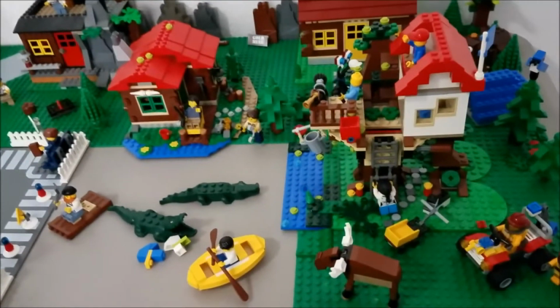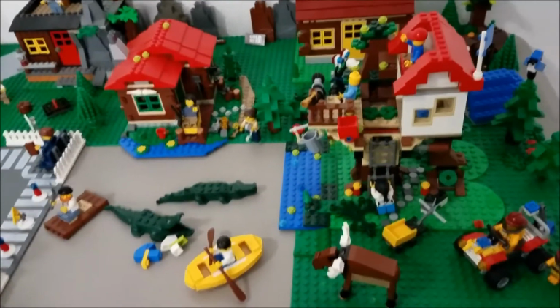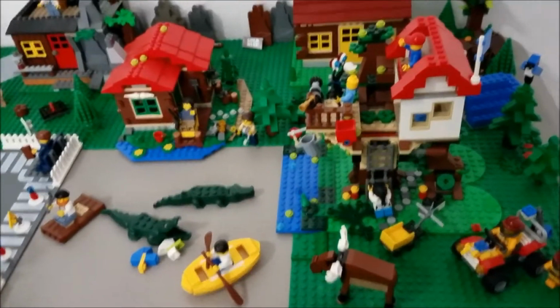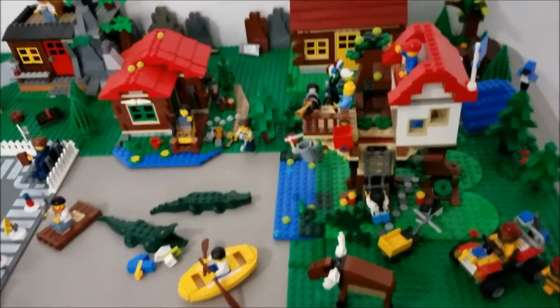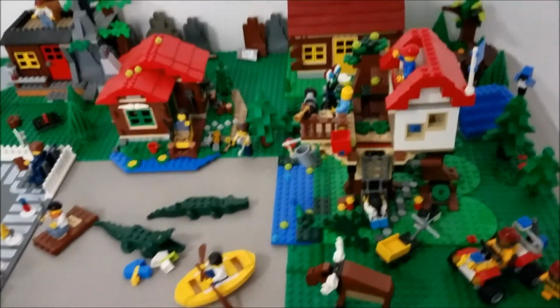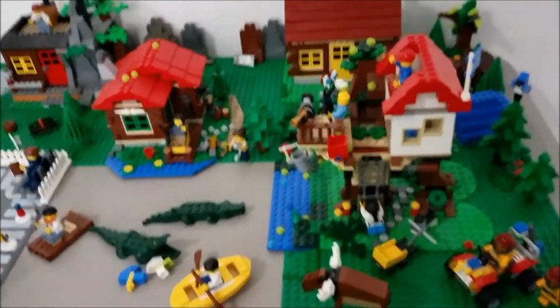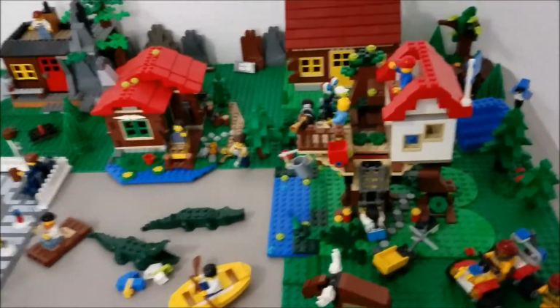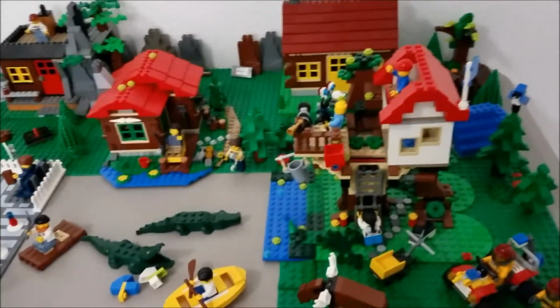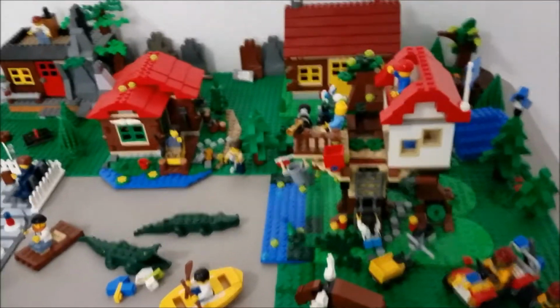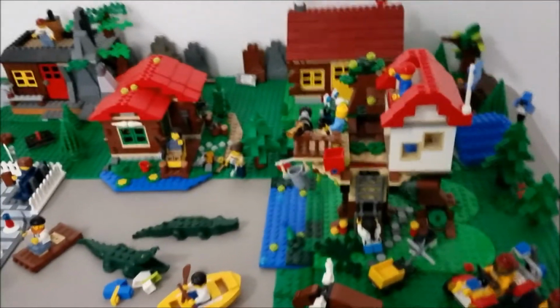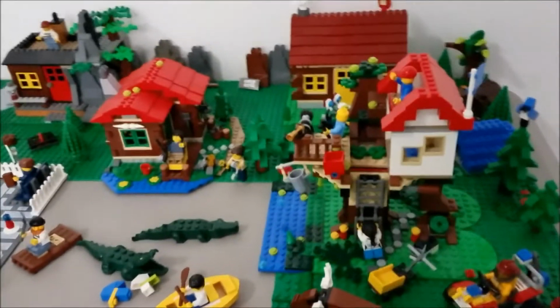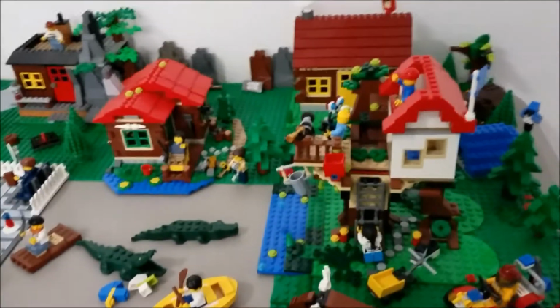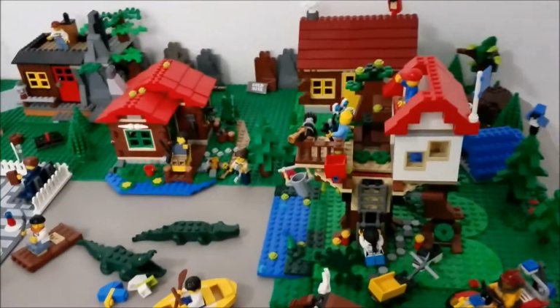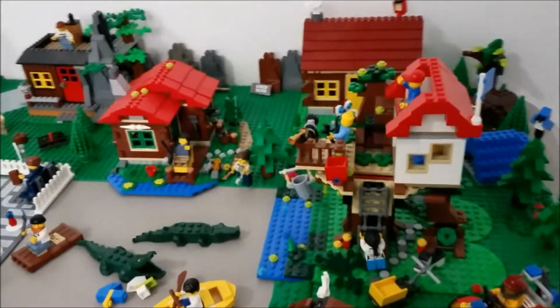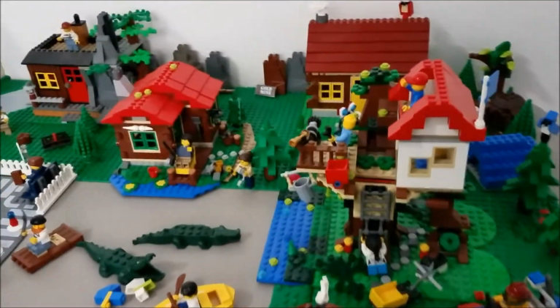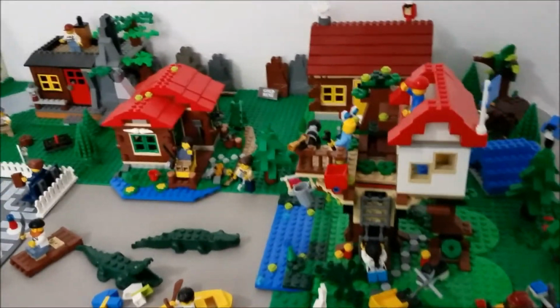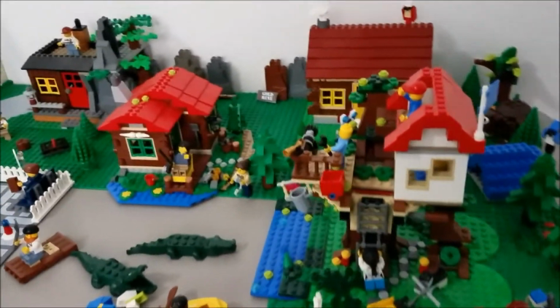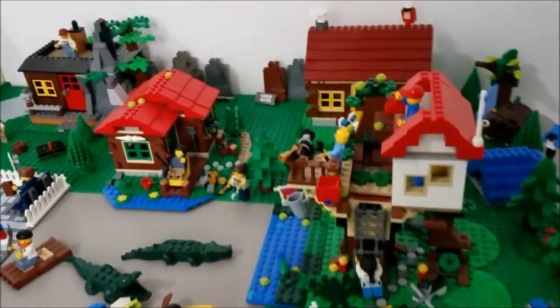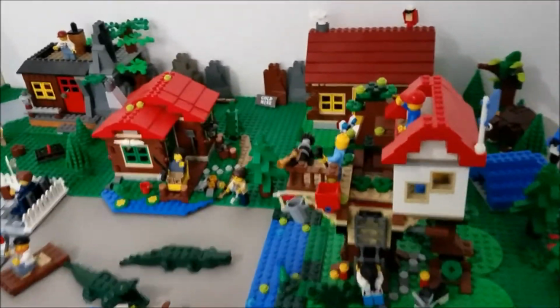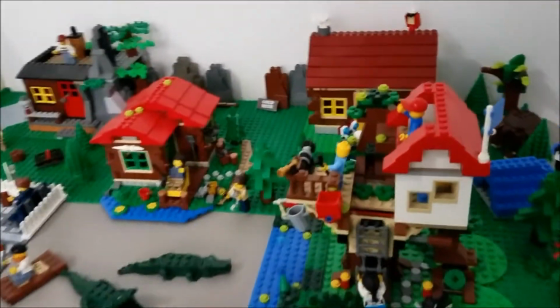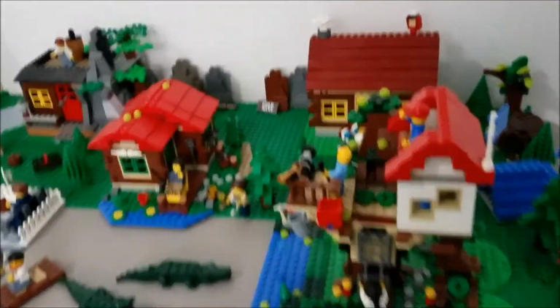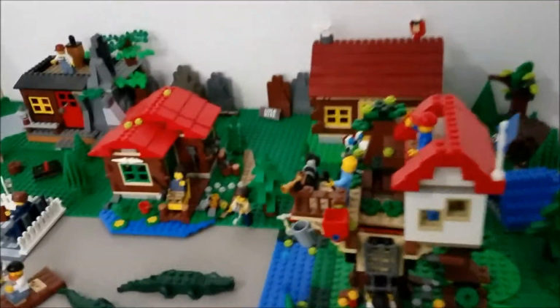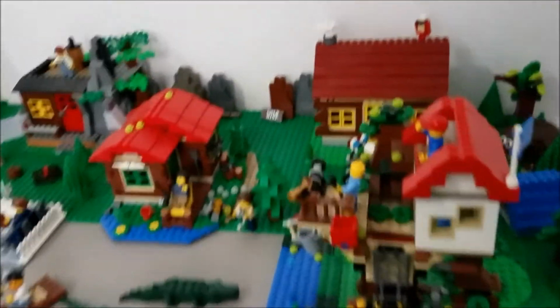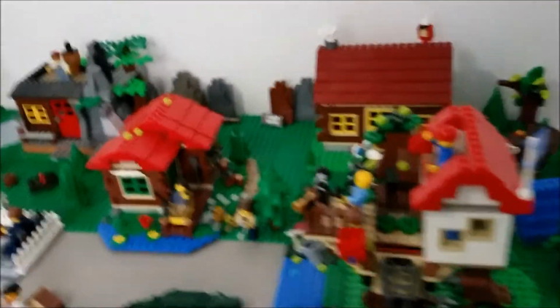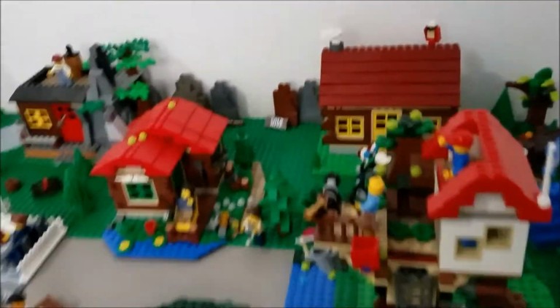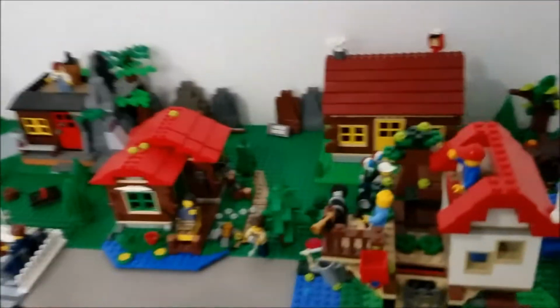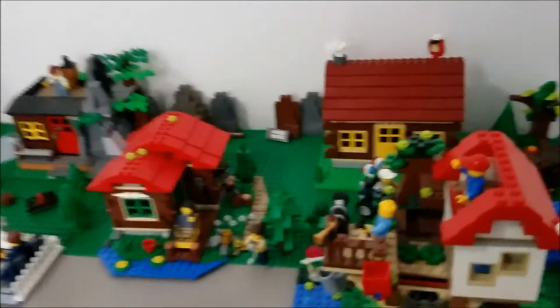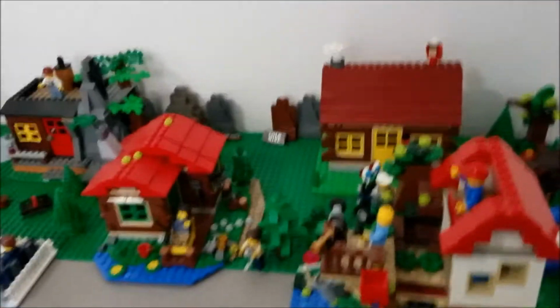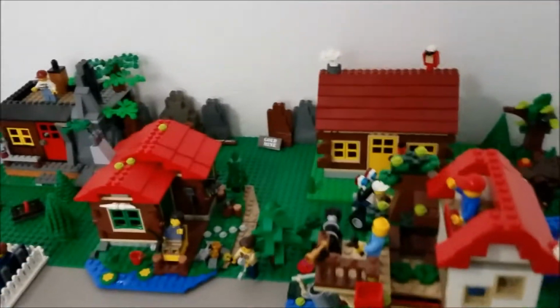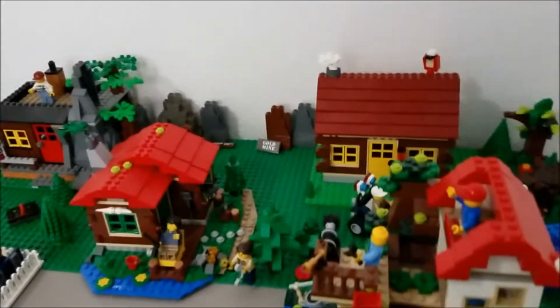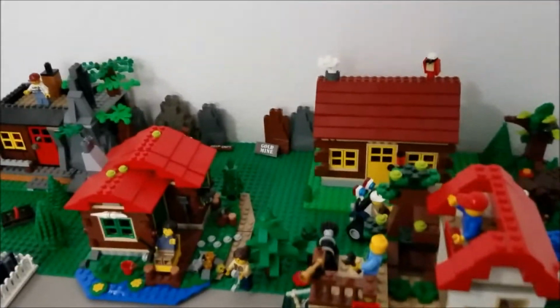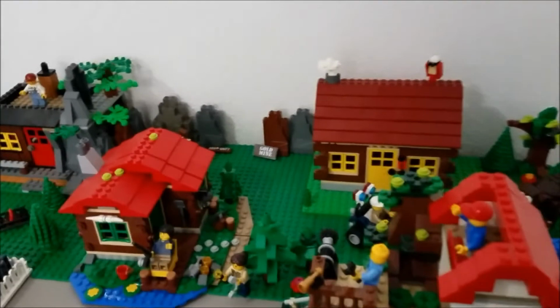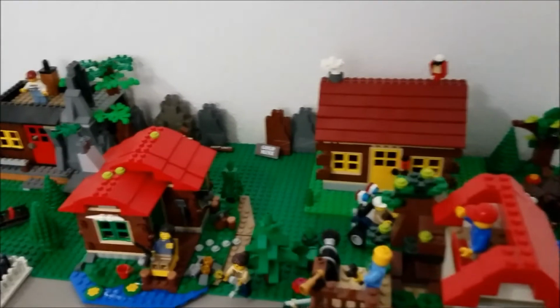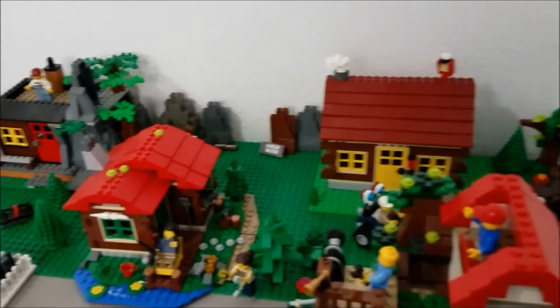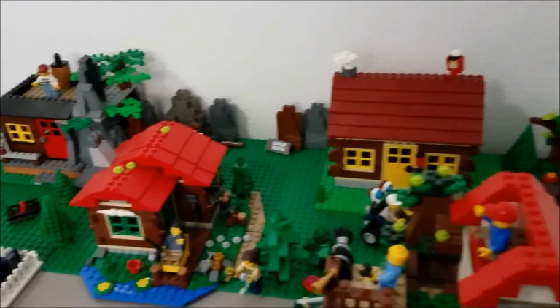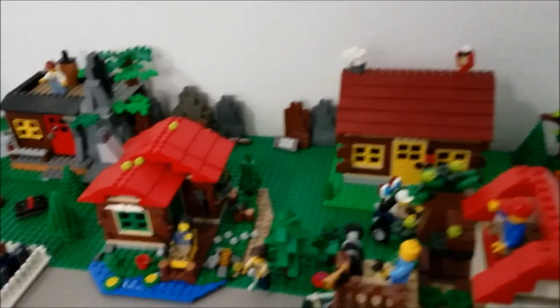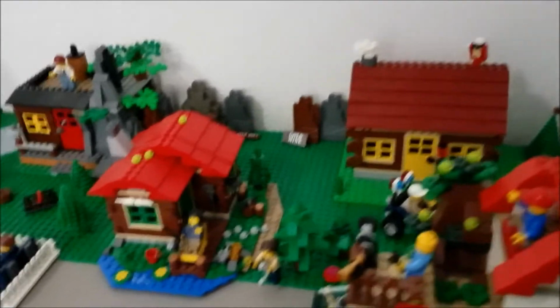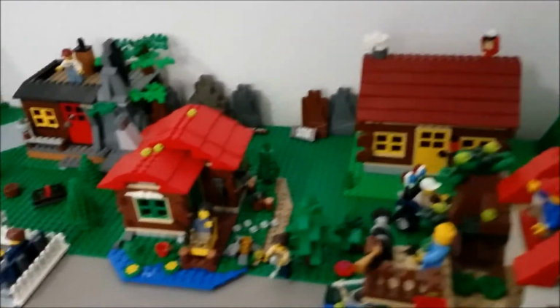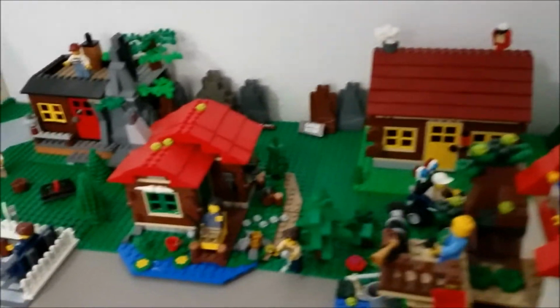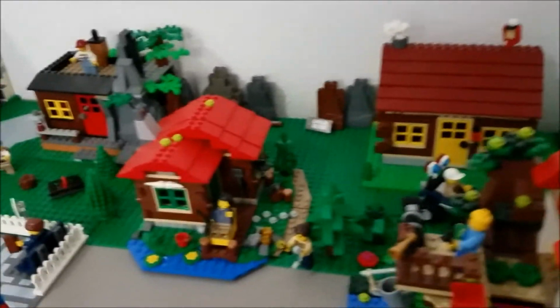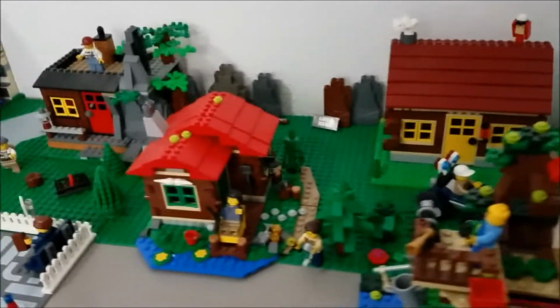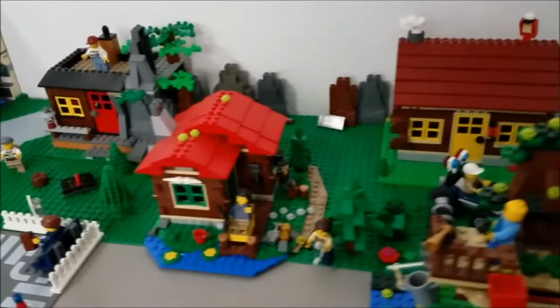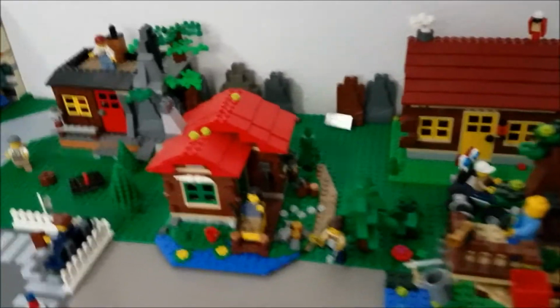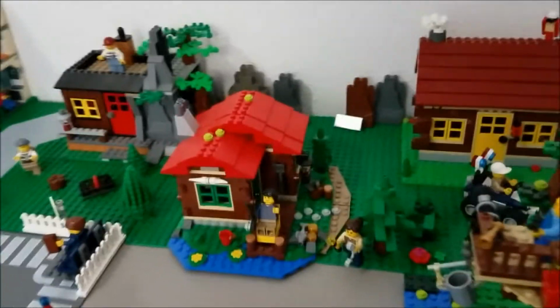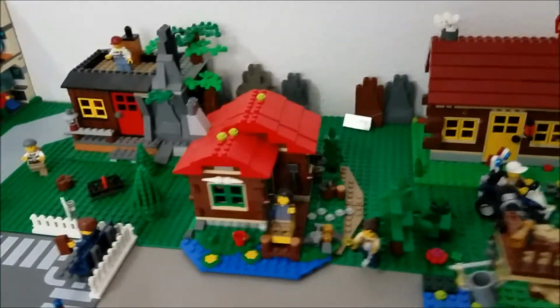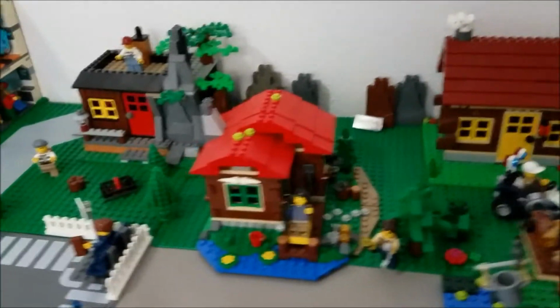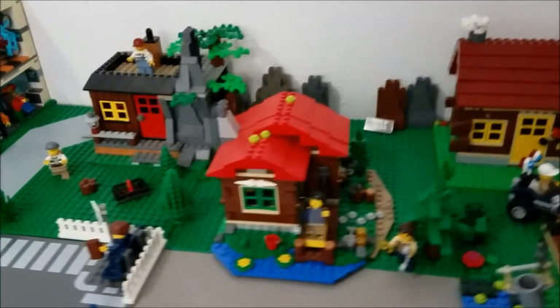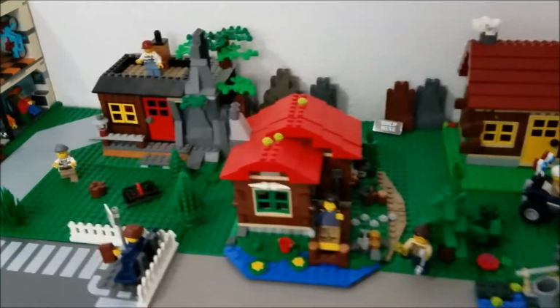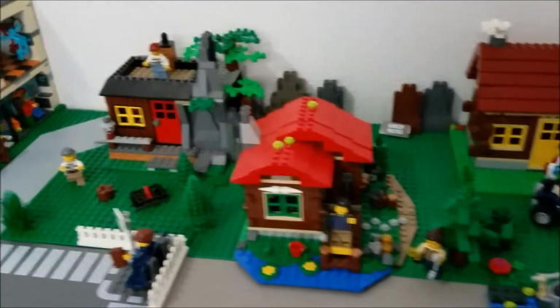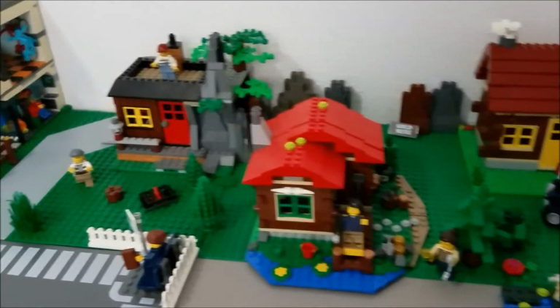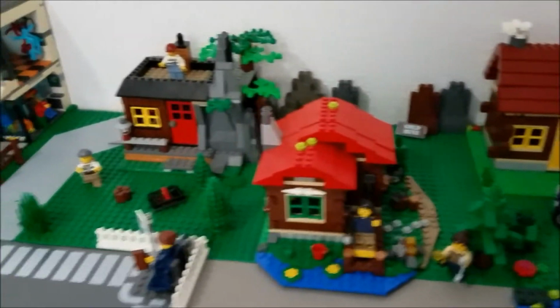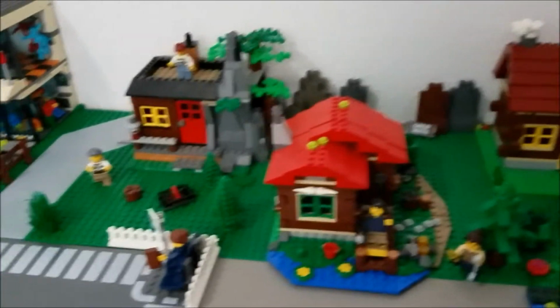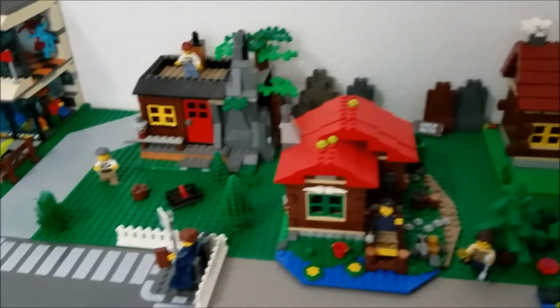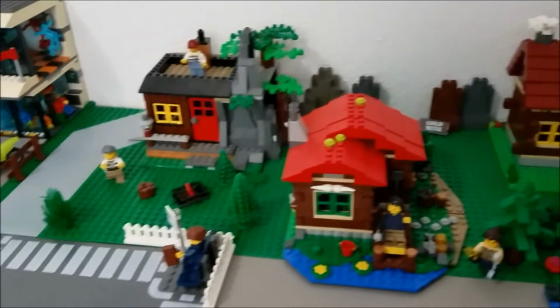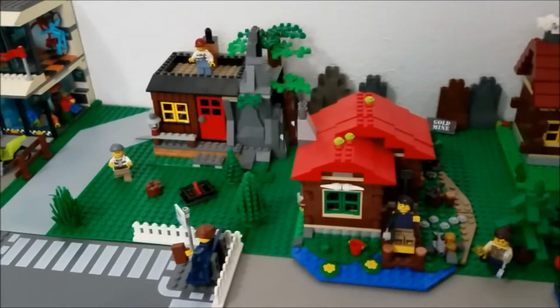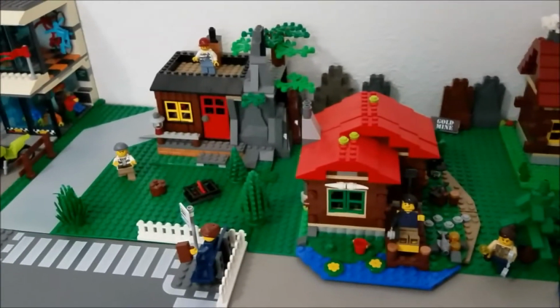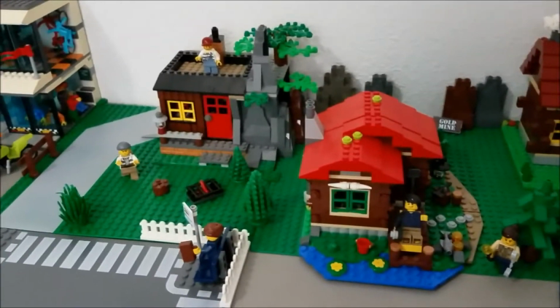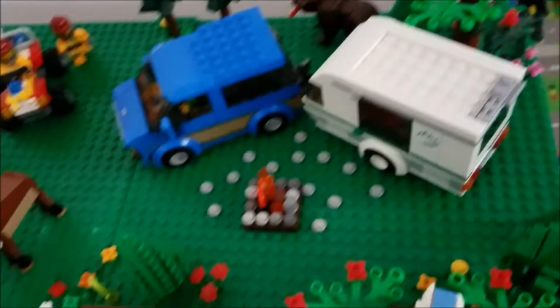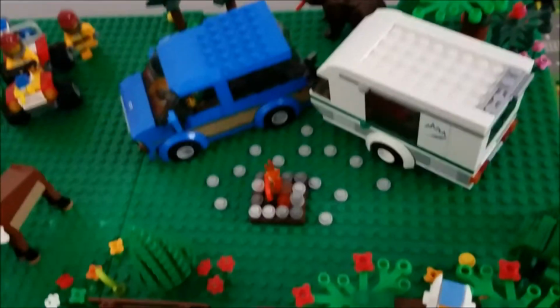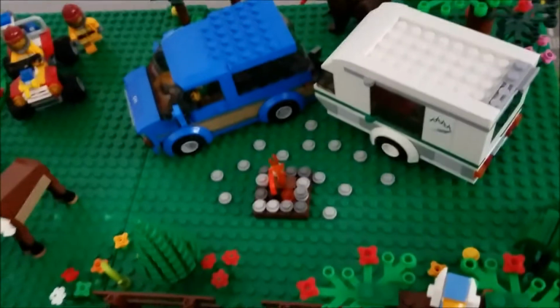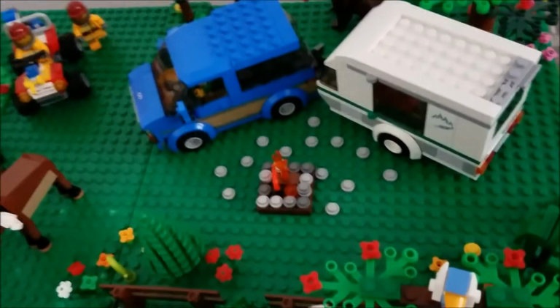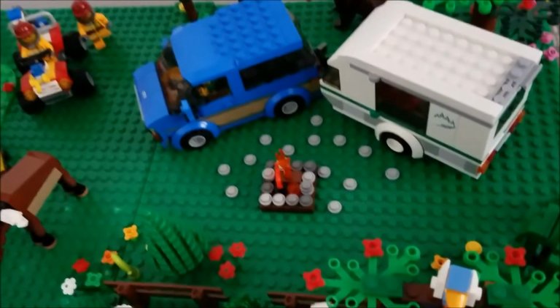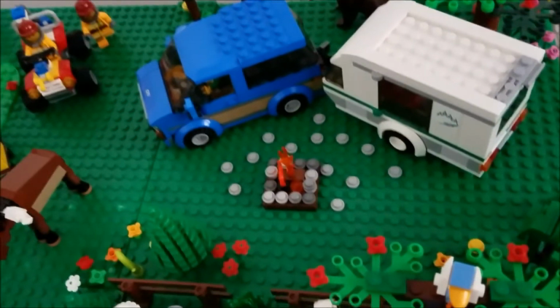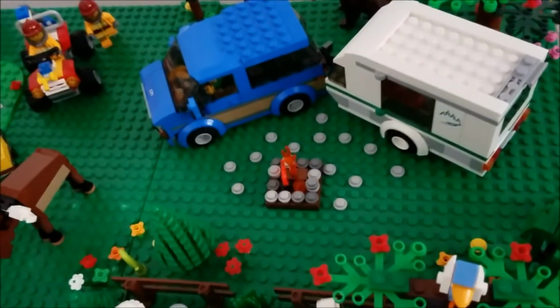We will start off in the forest where we have the tree house, creator cabin, lakeside lodge, and the robbers hideout.